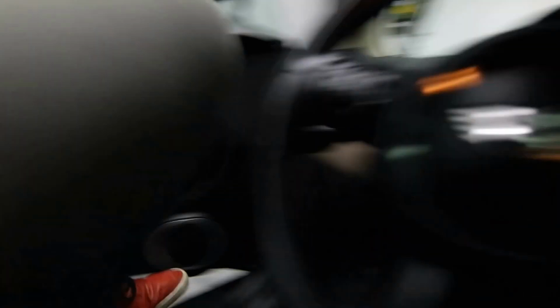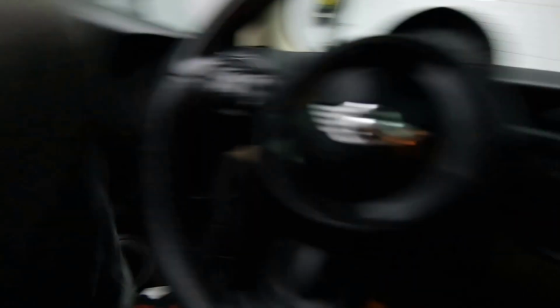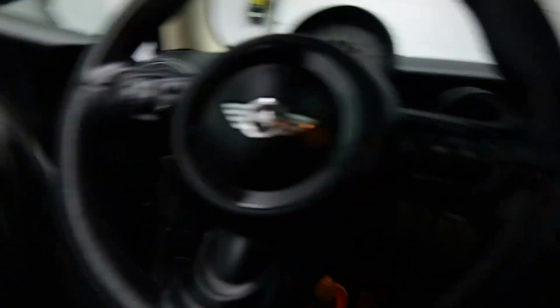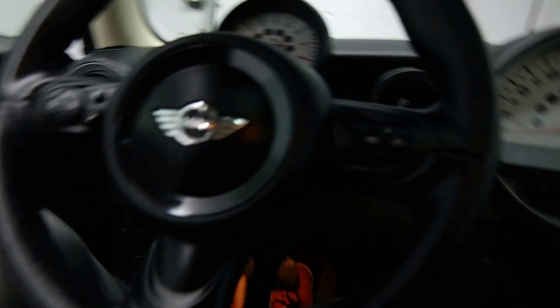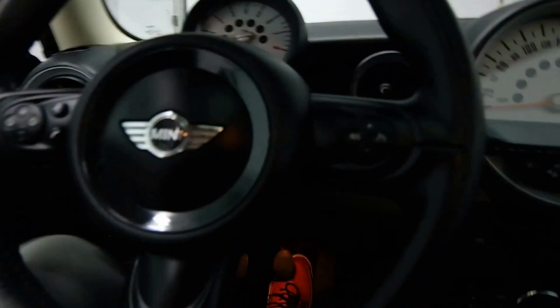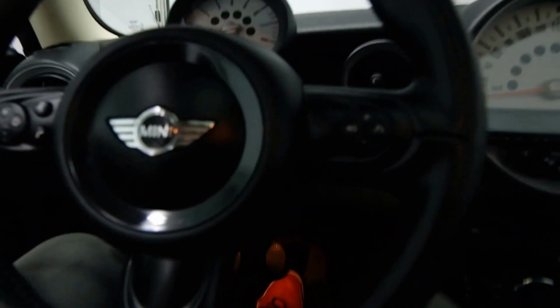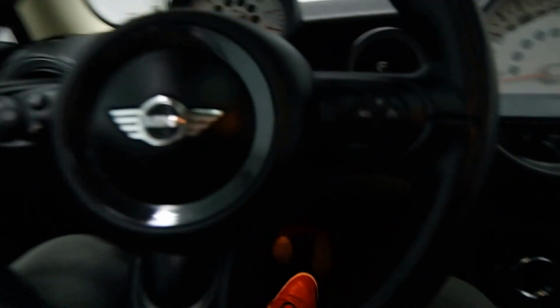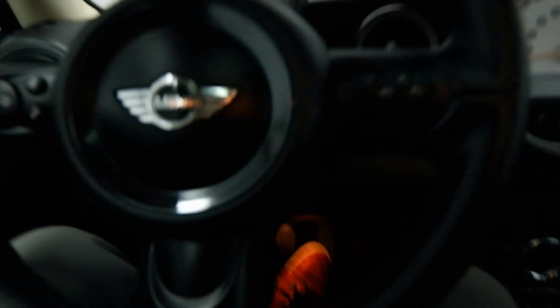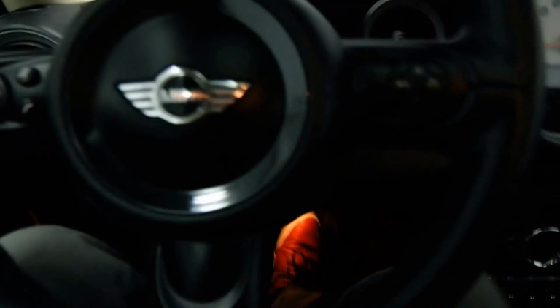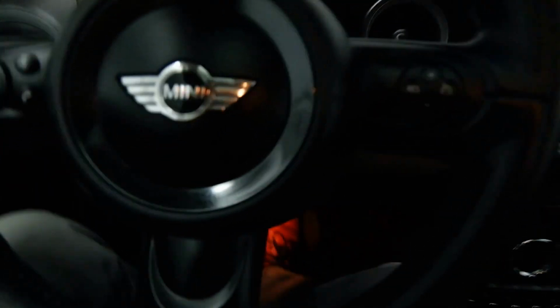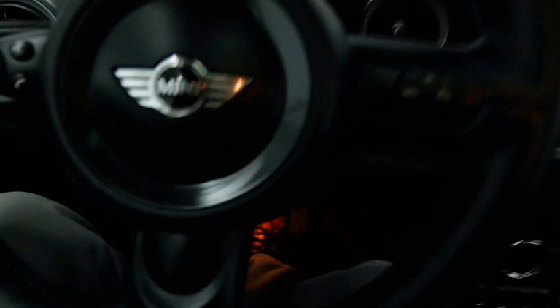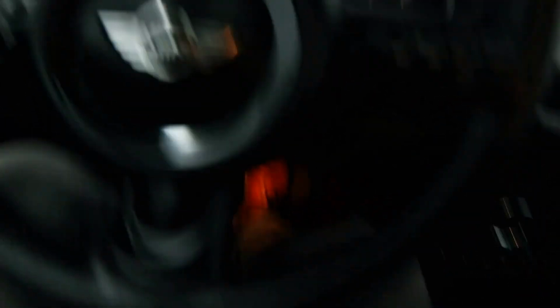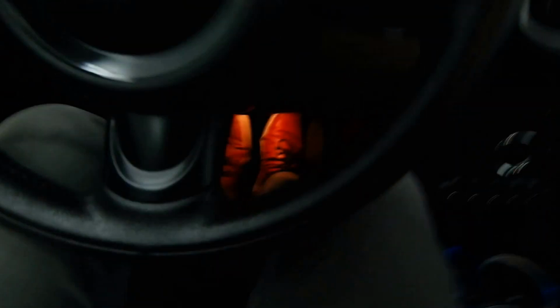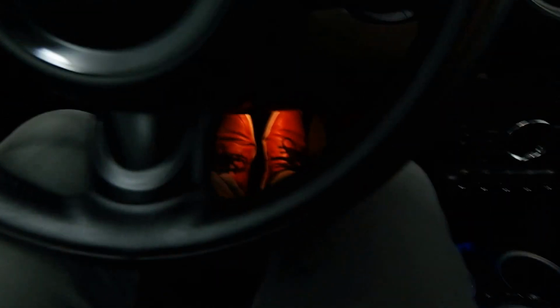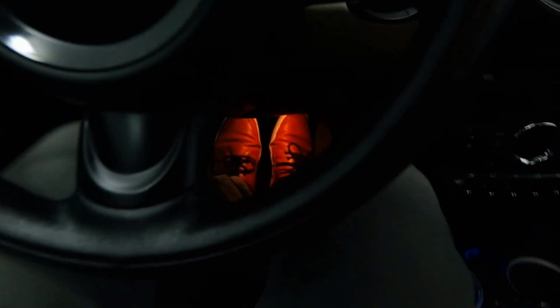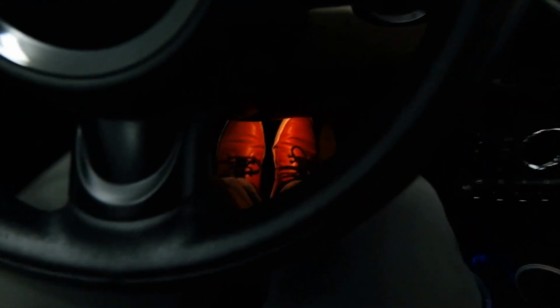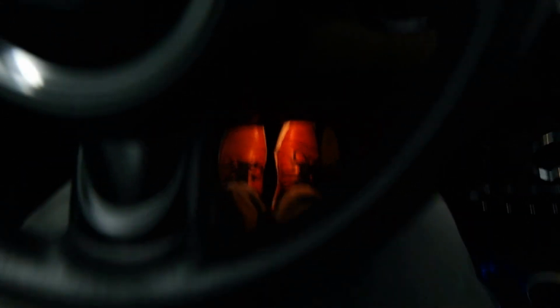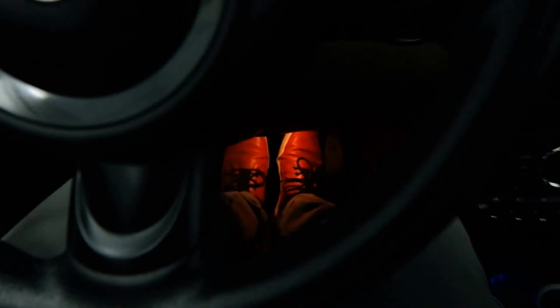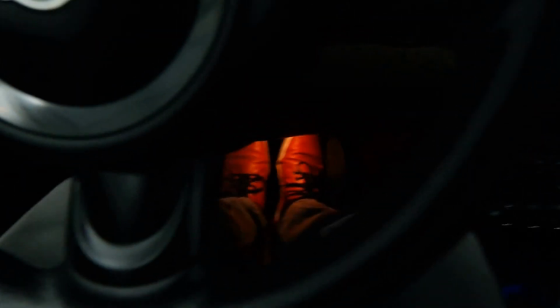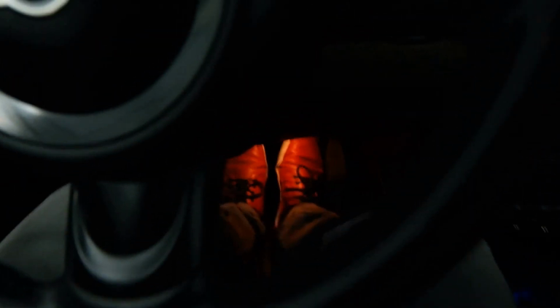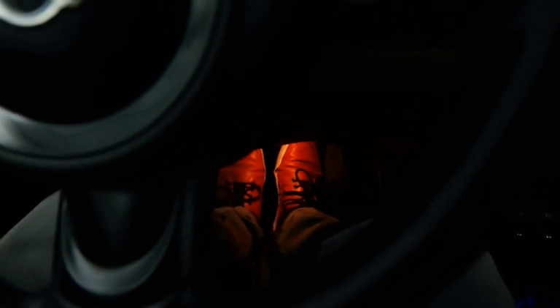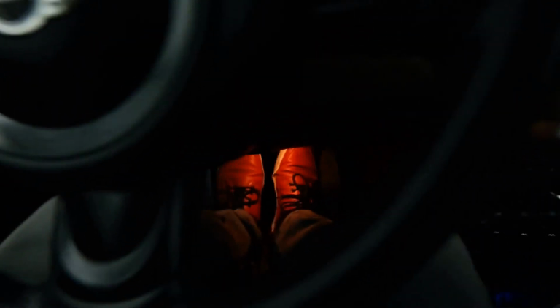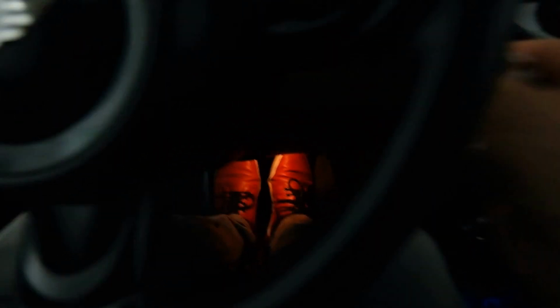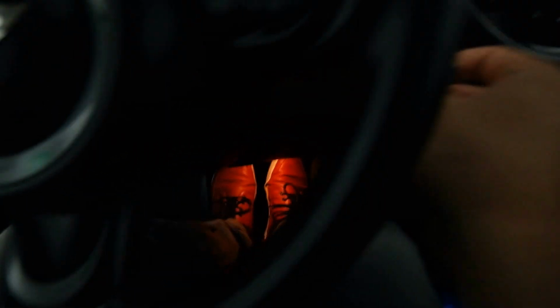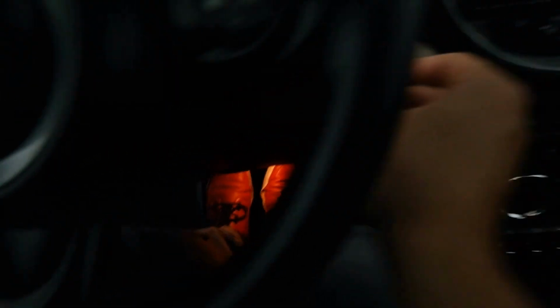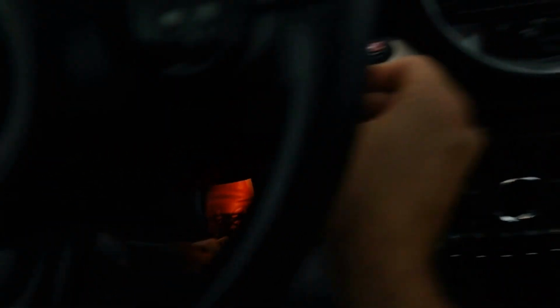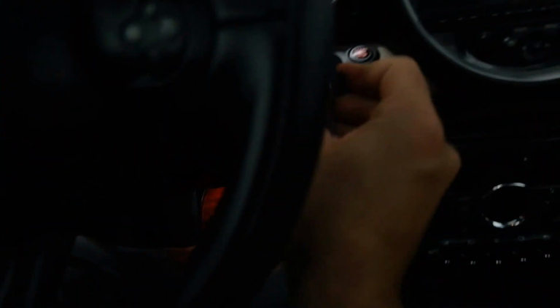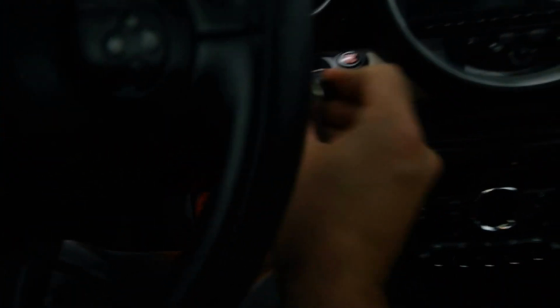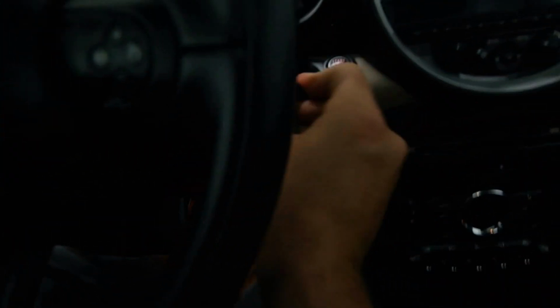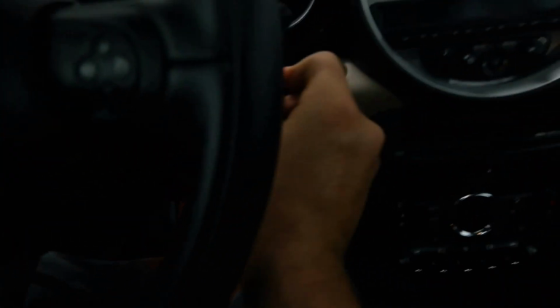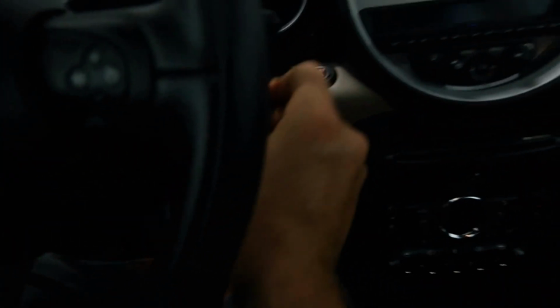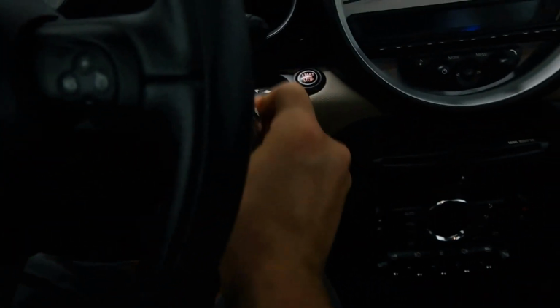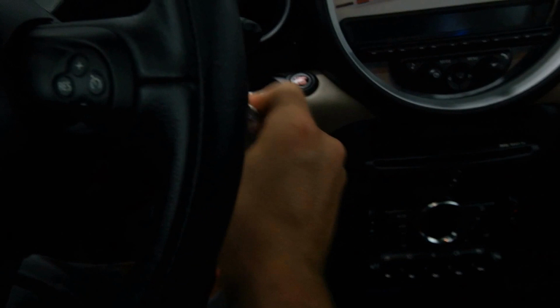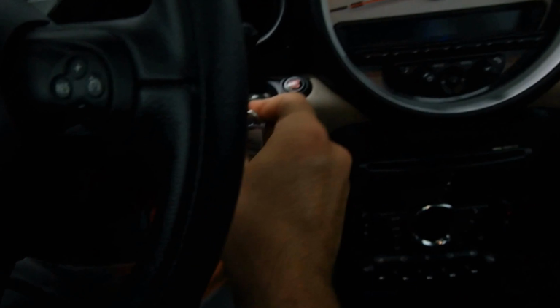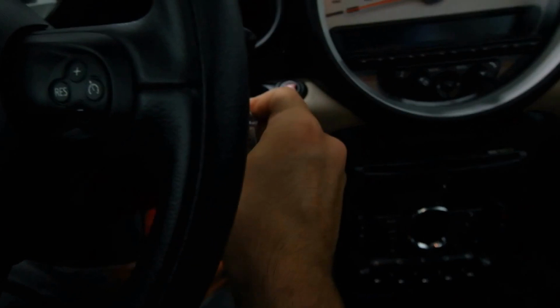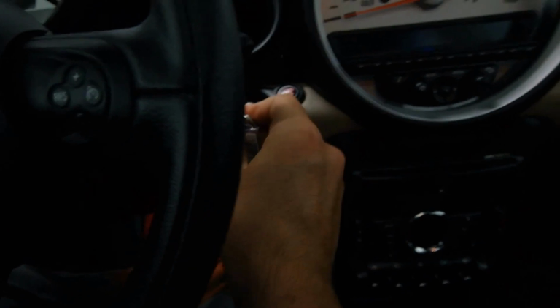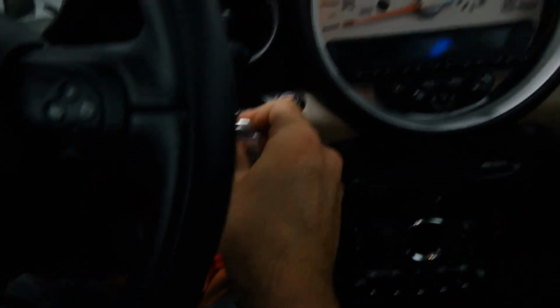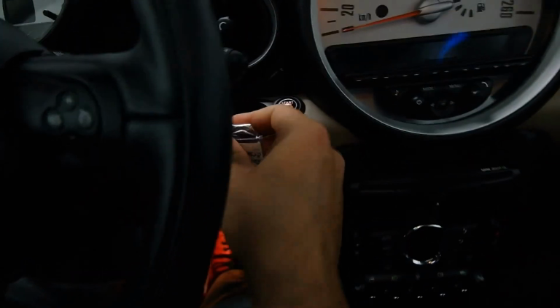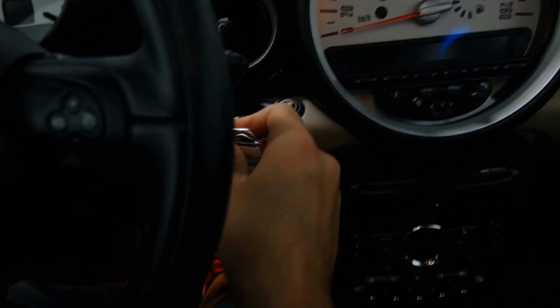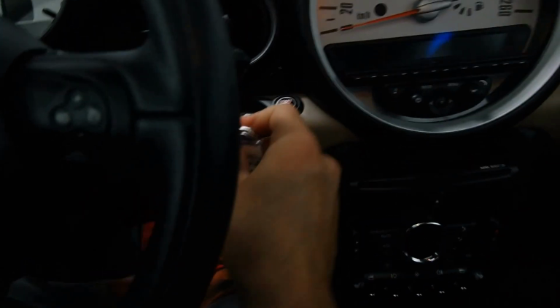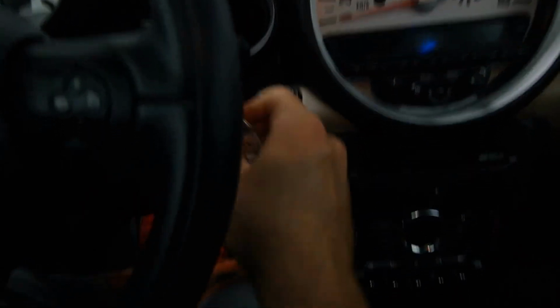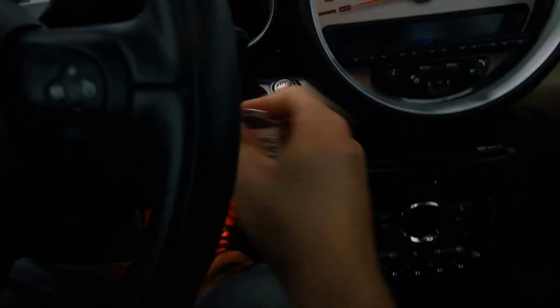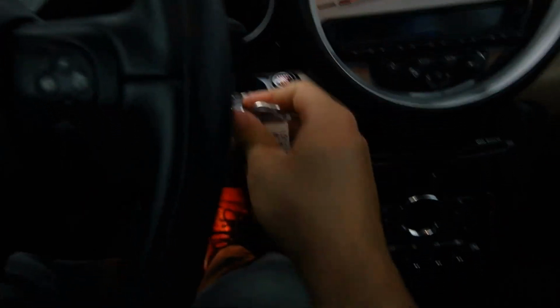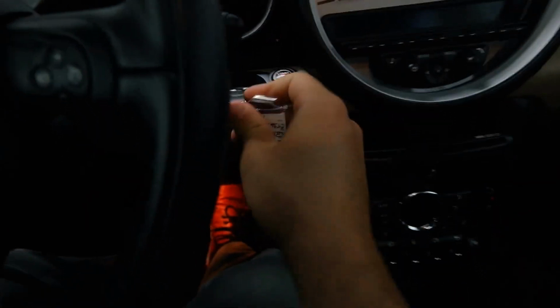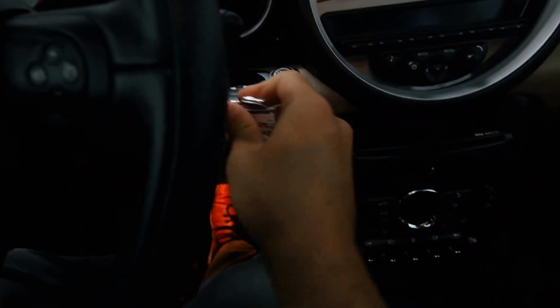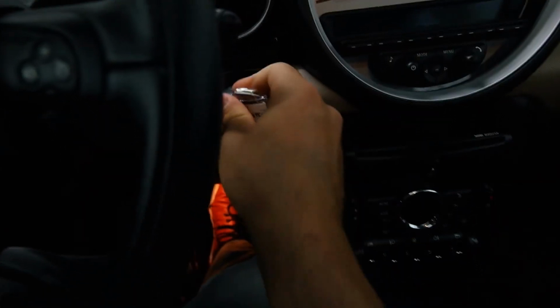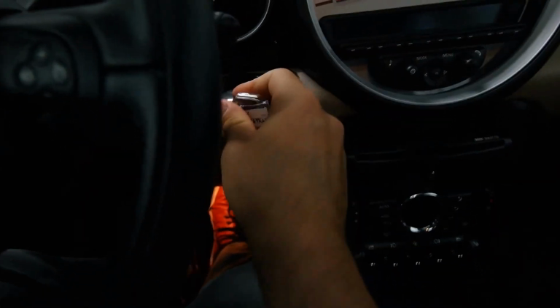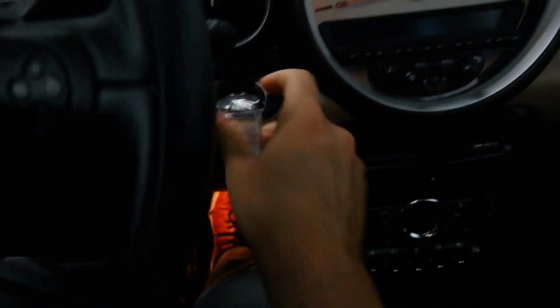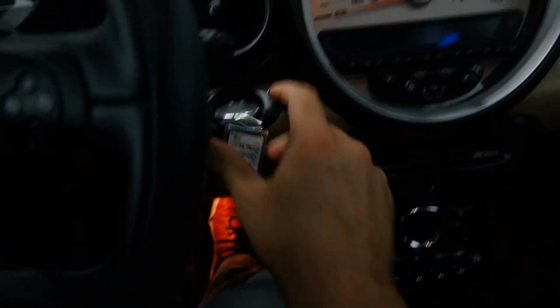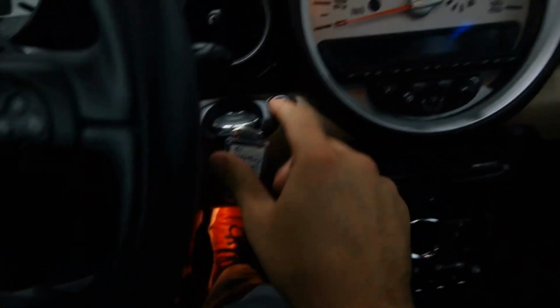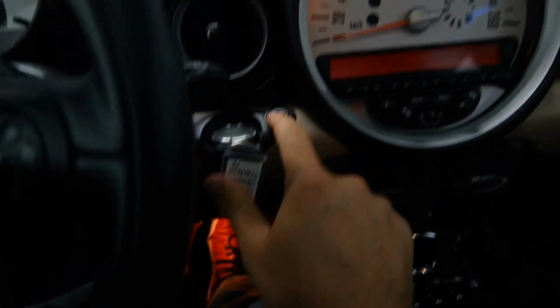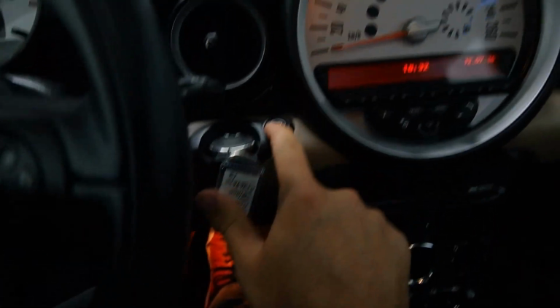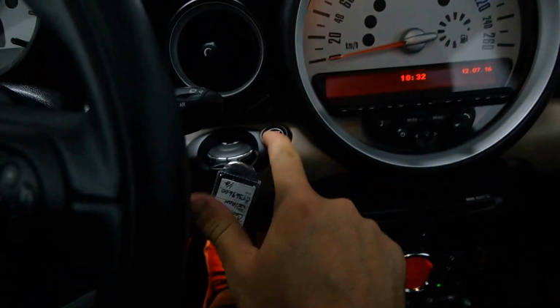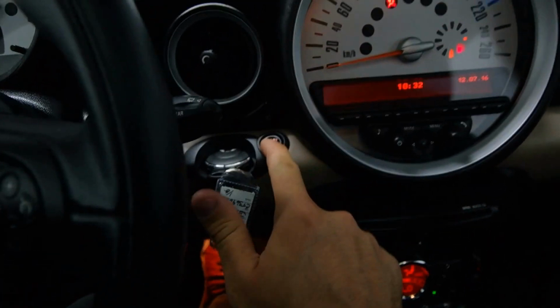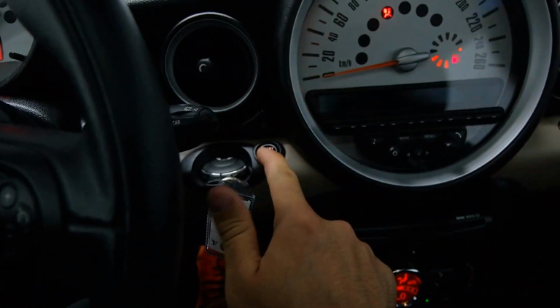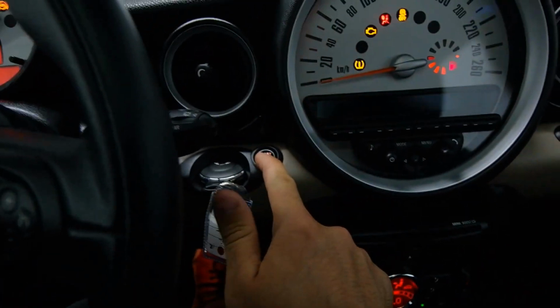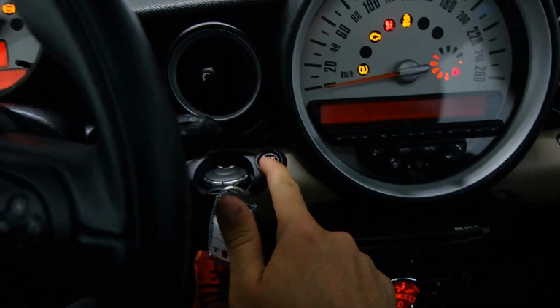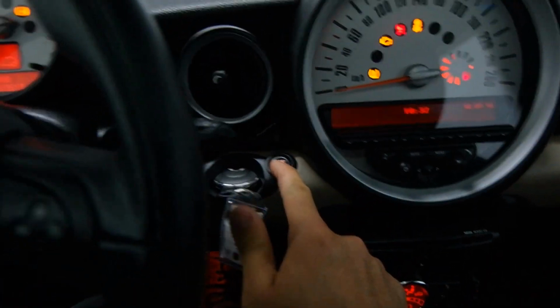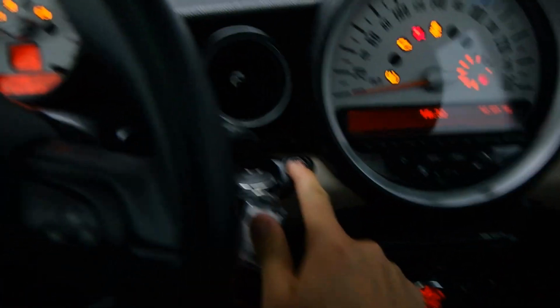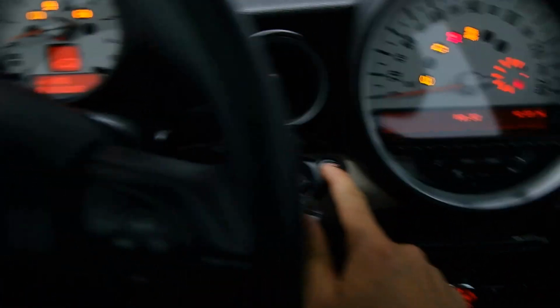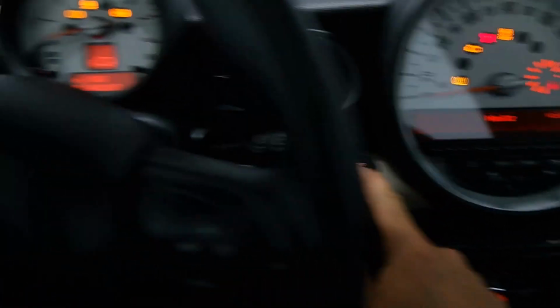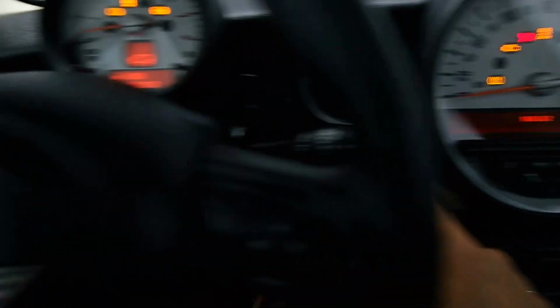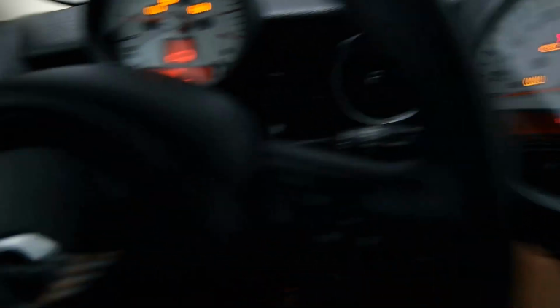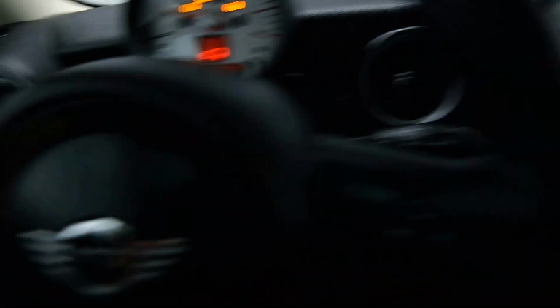Partial leather interior. Sliding seats. Leather wrapped steering wheel. Push start ignition.